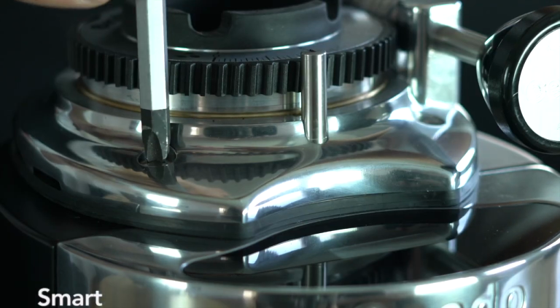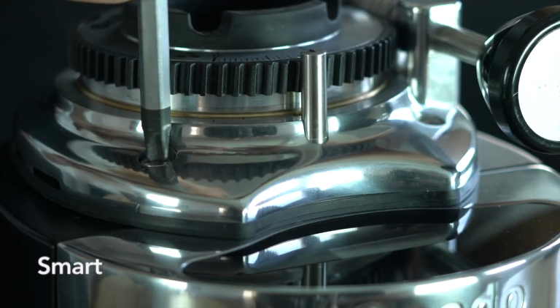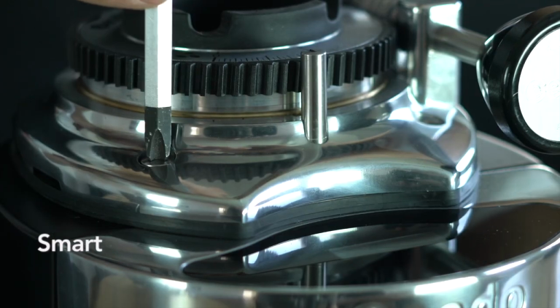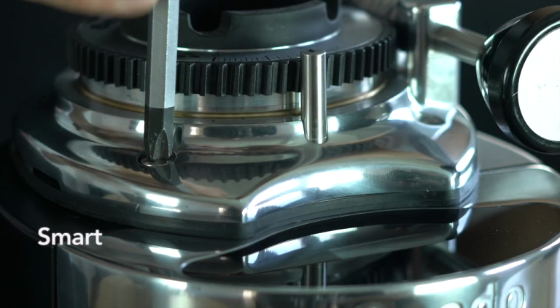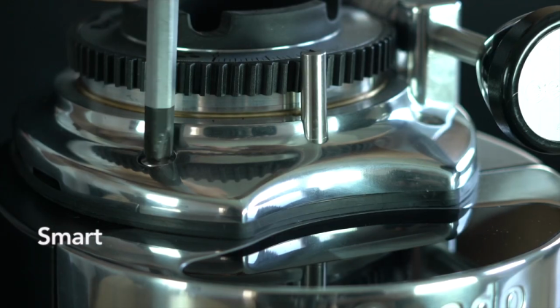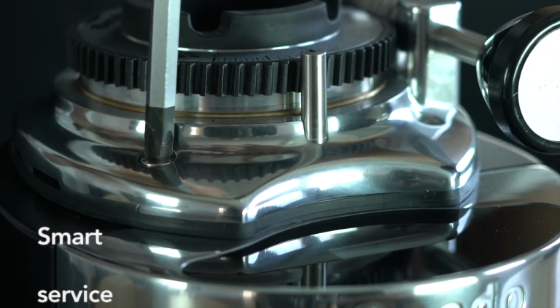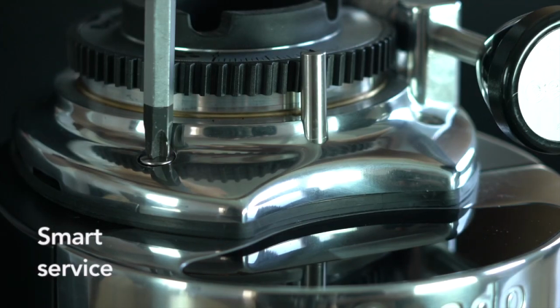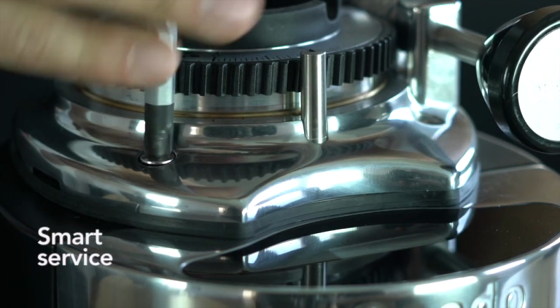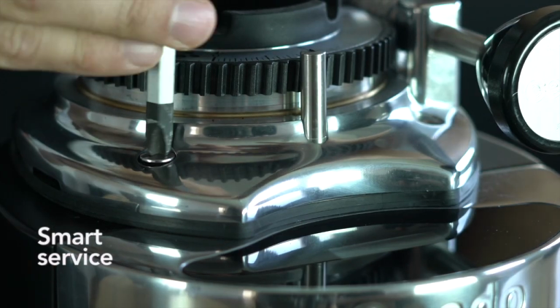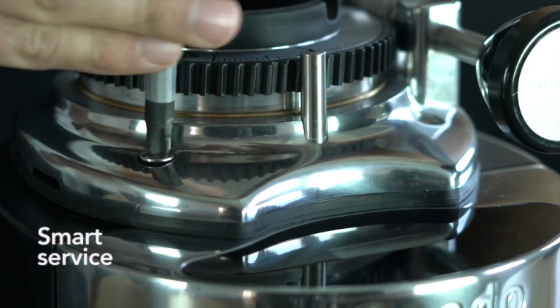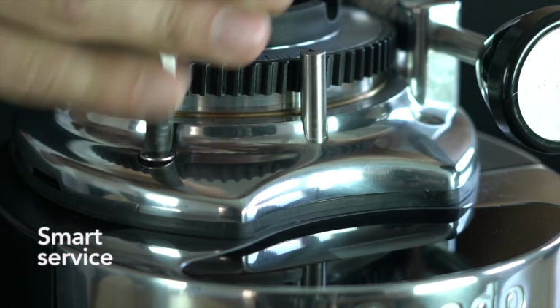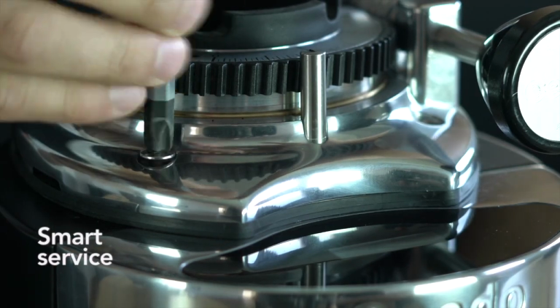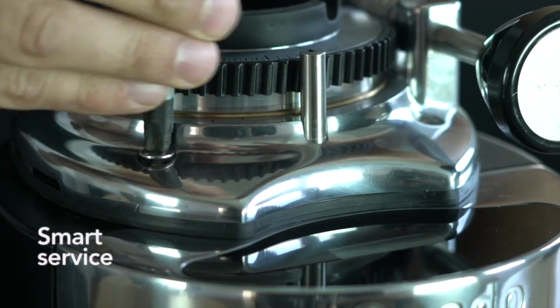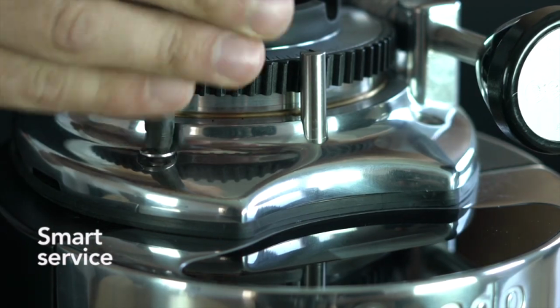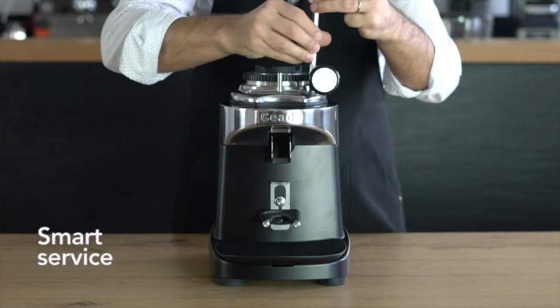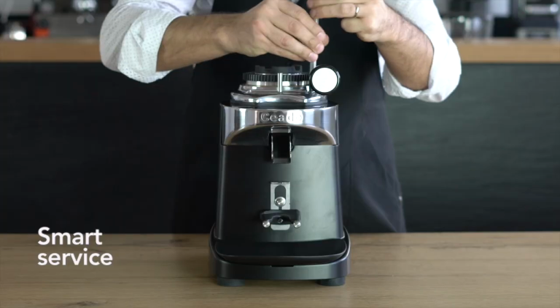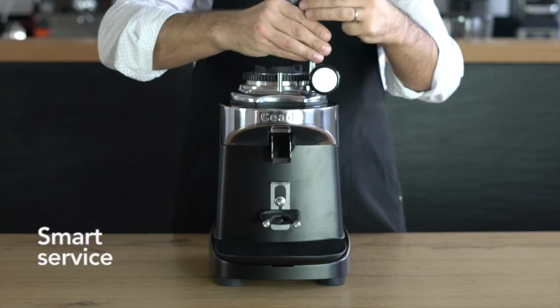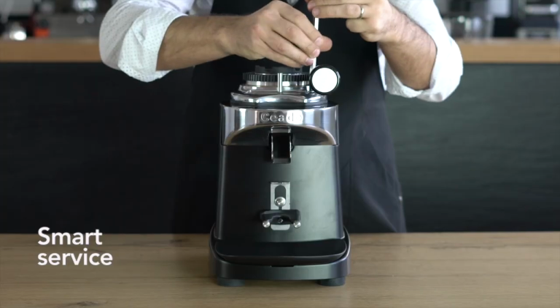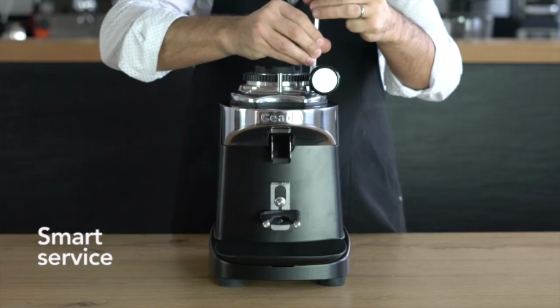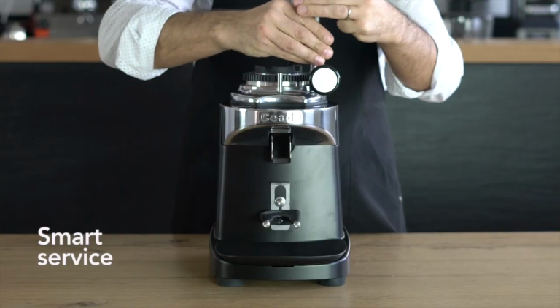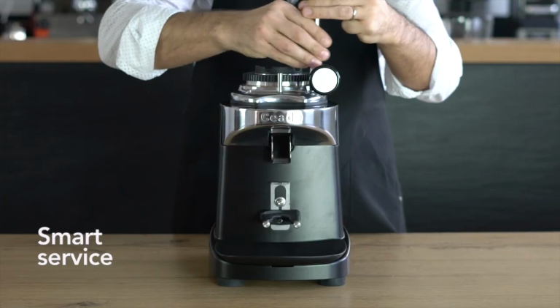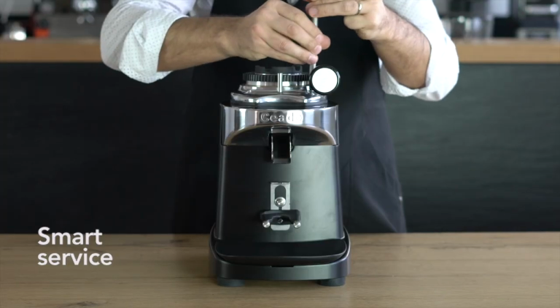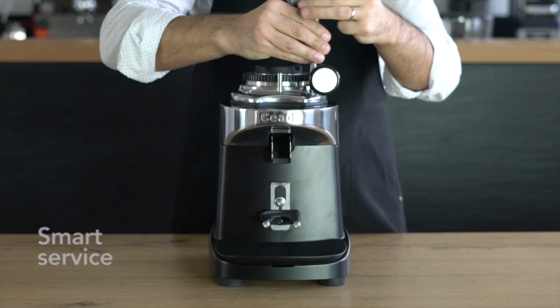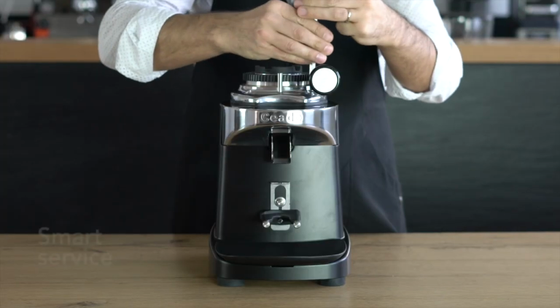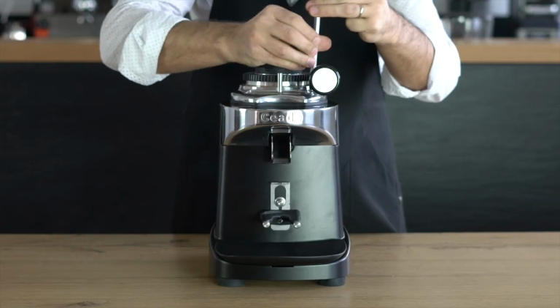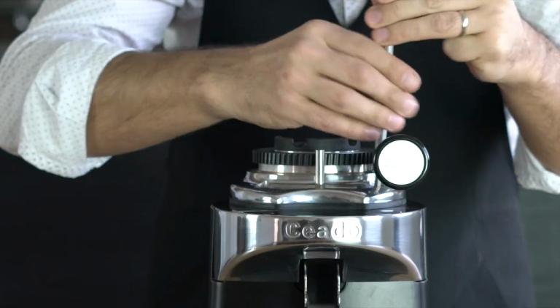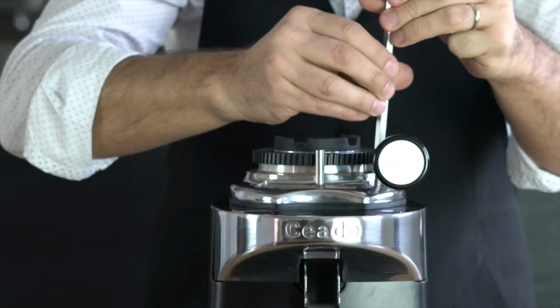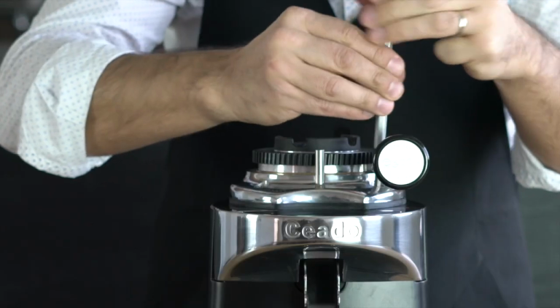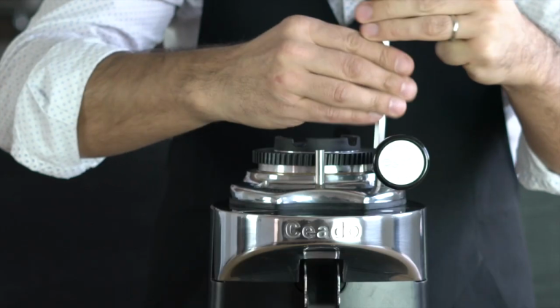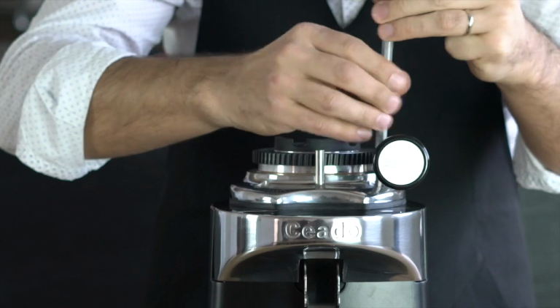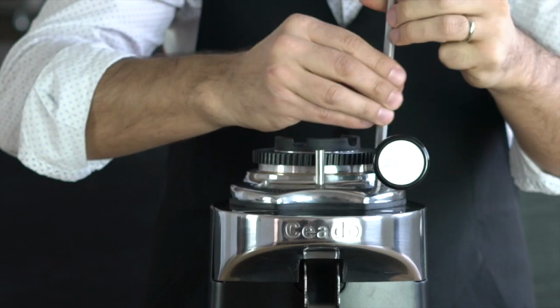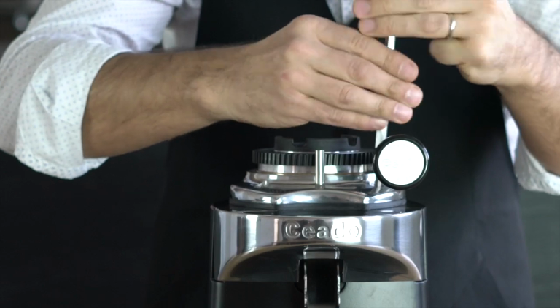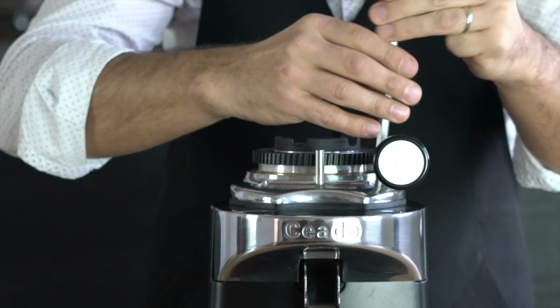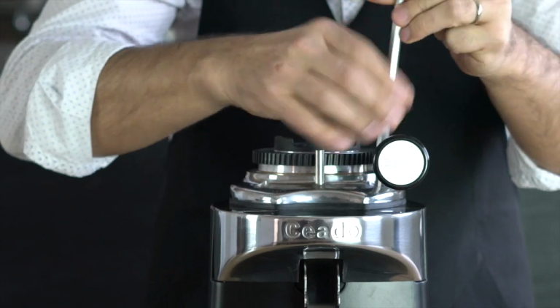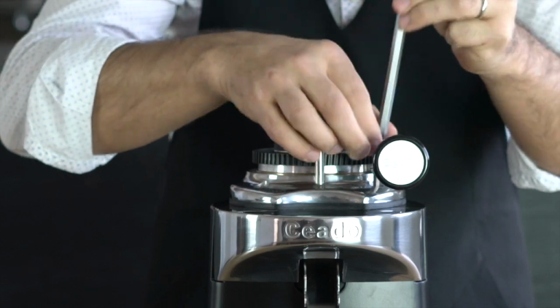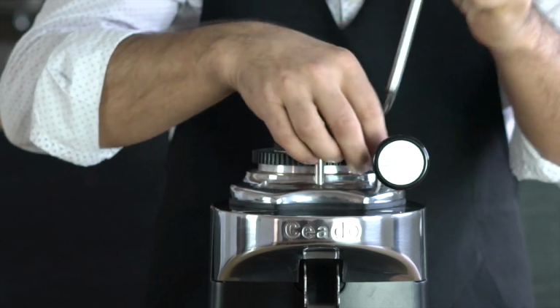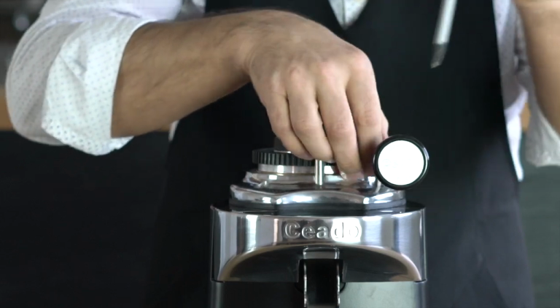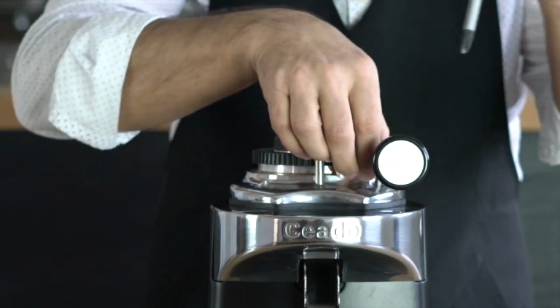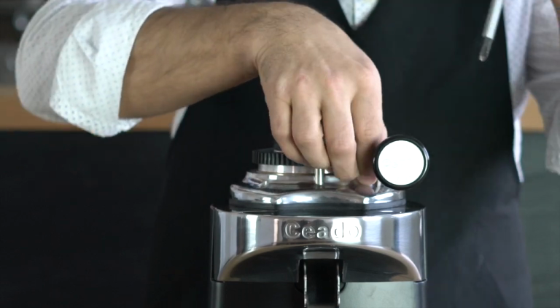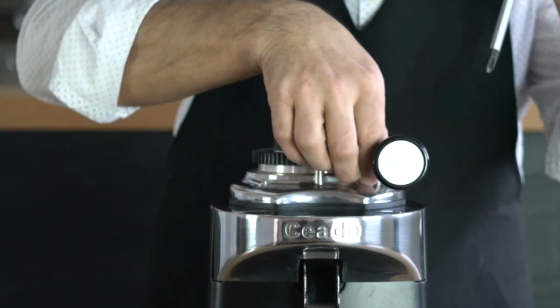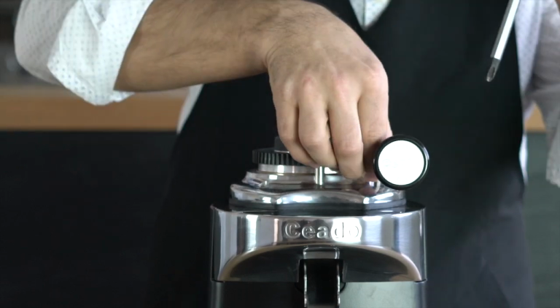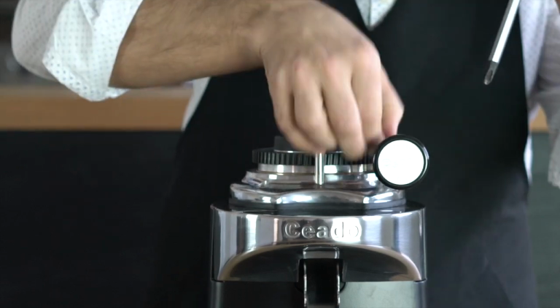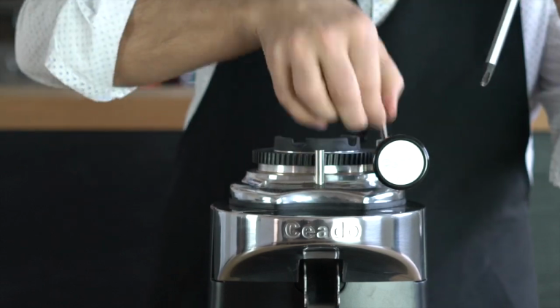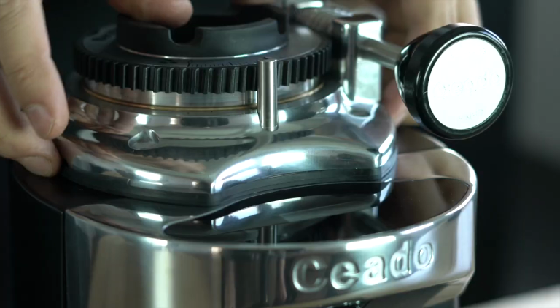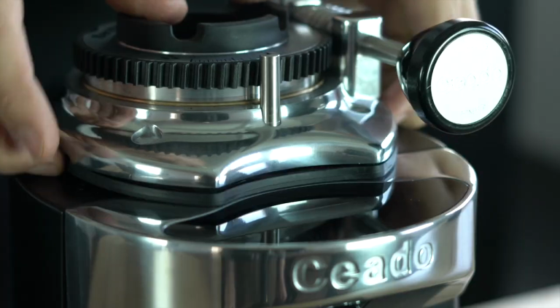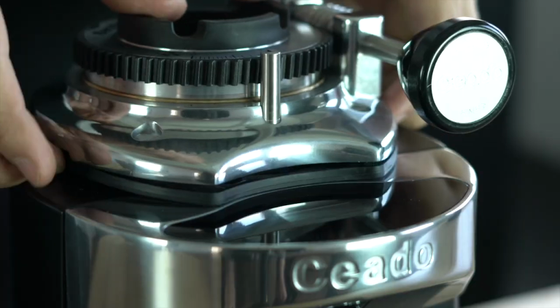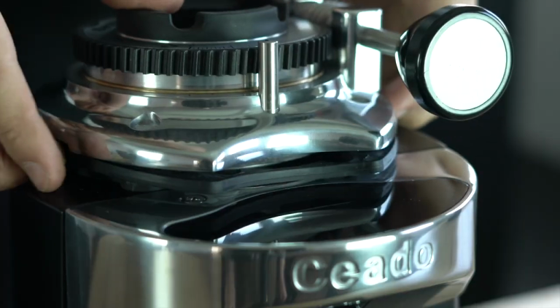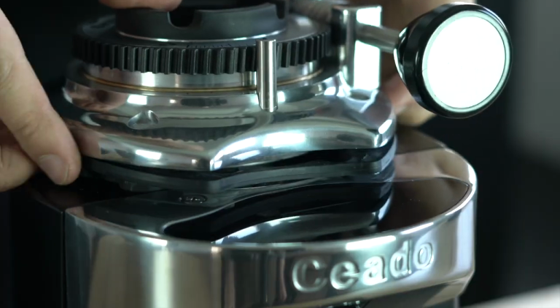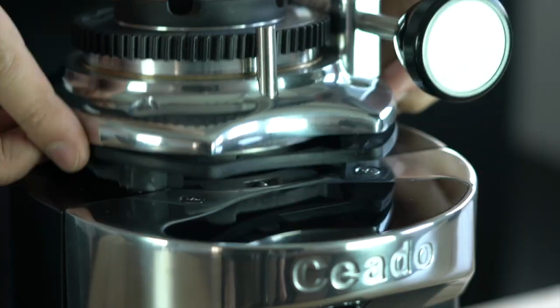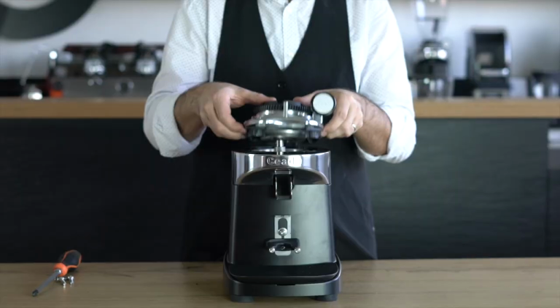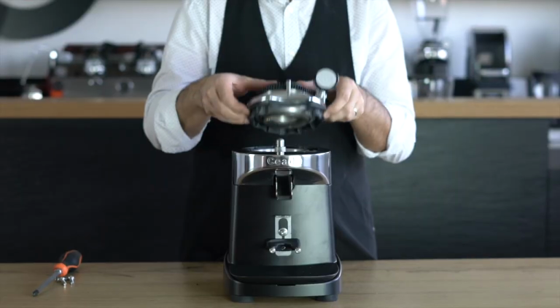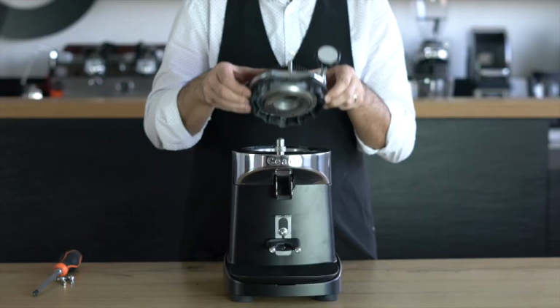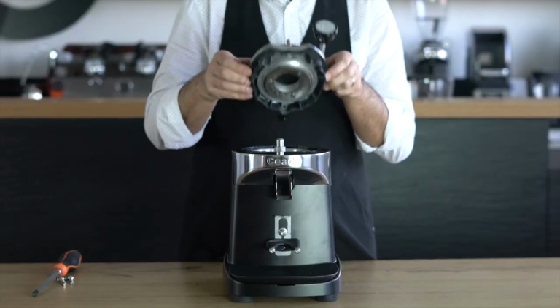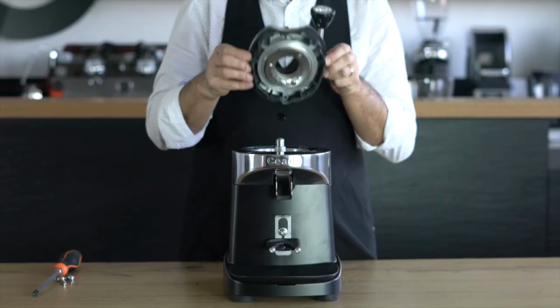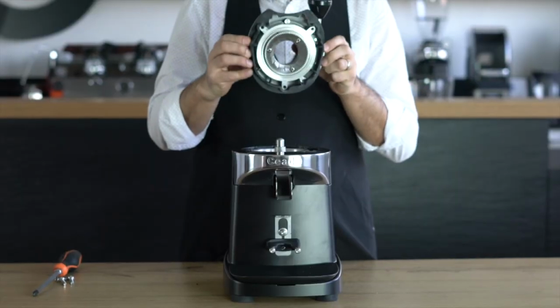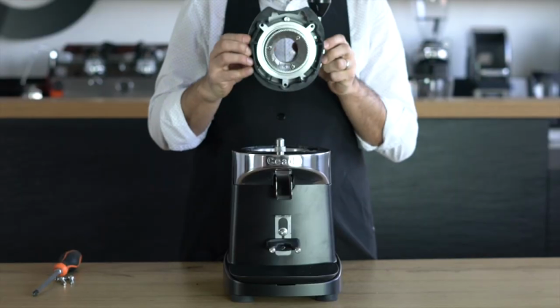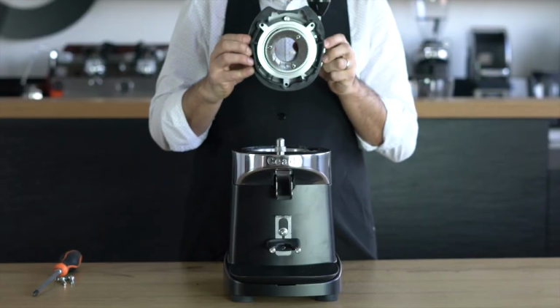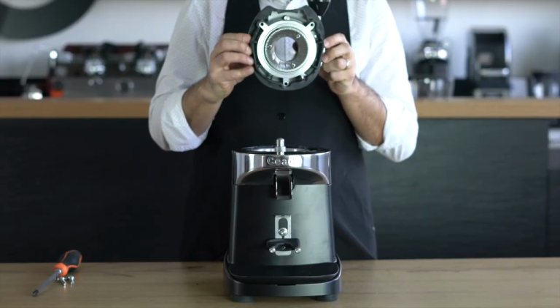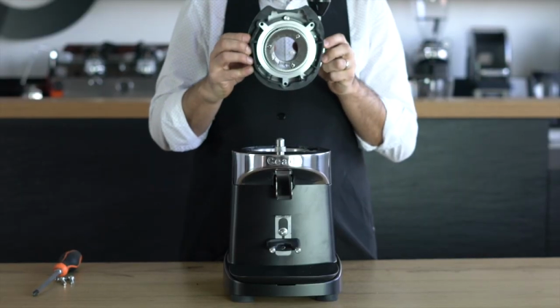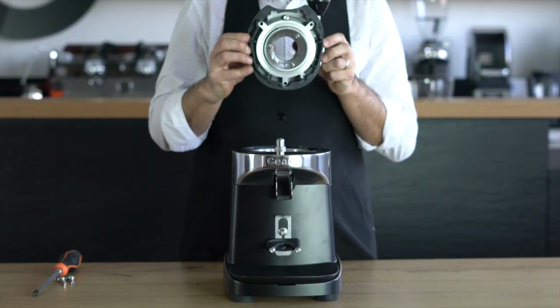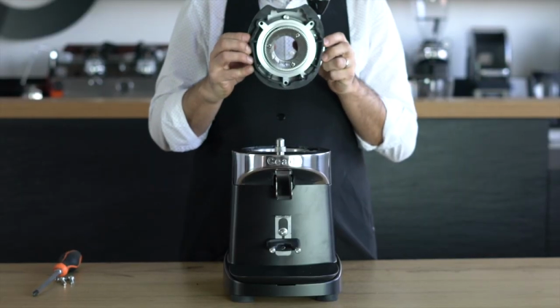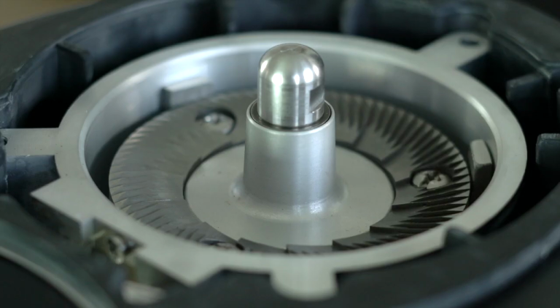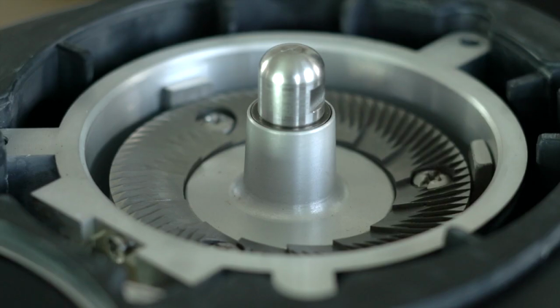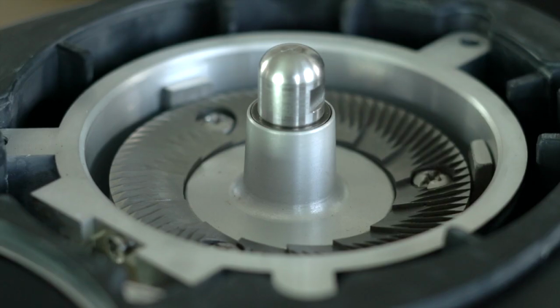The new anti-blockage structure and the facilitated access to the burrs simplify and reduce the cost of maintenance operations.